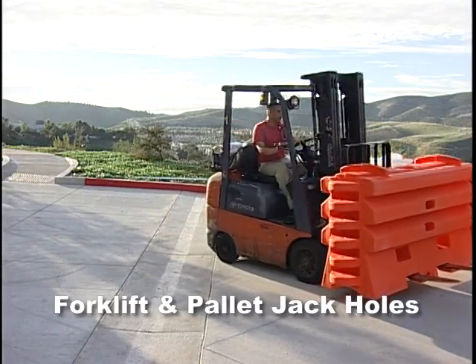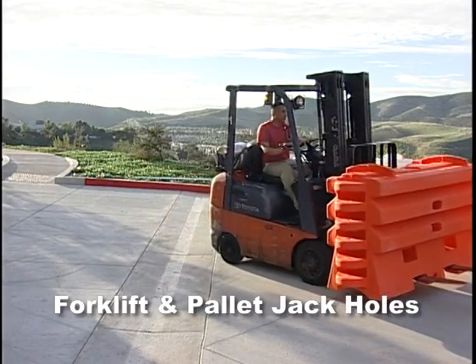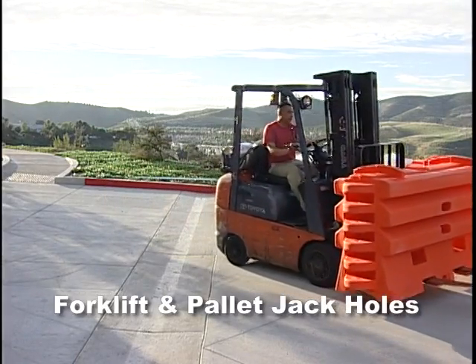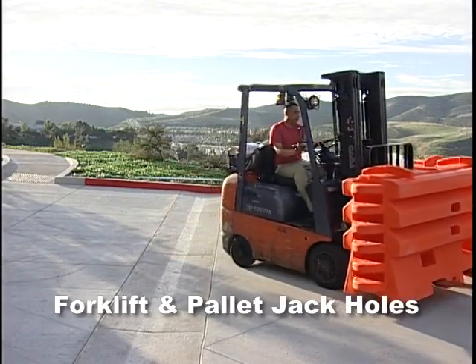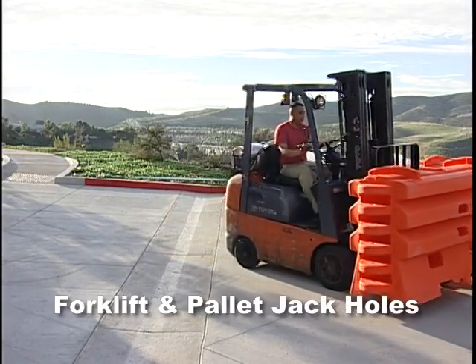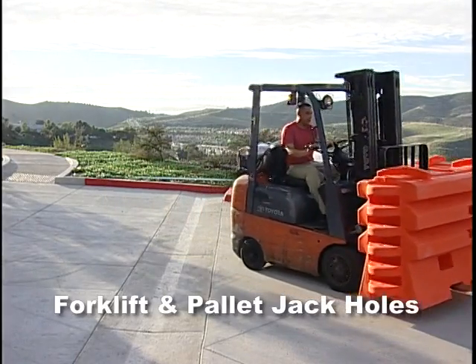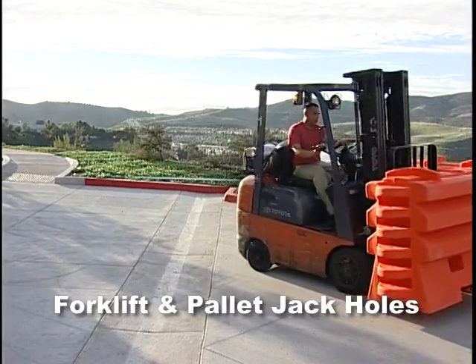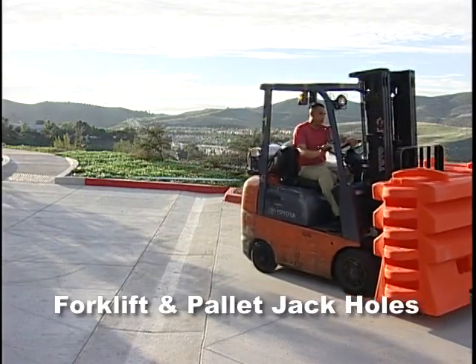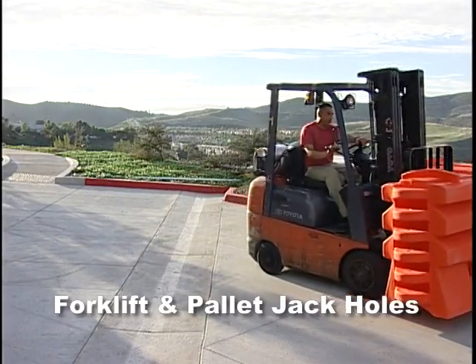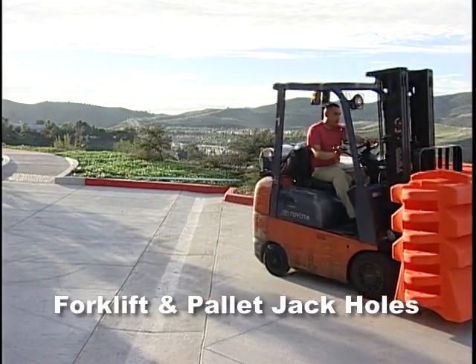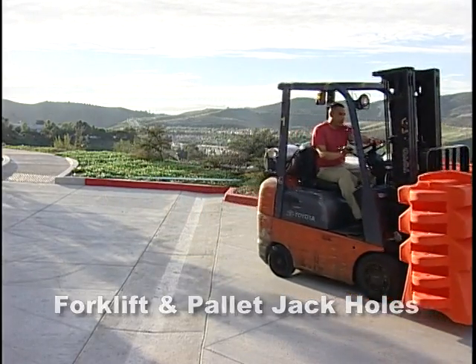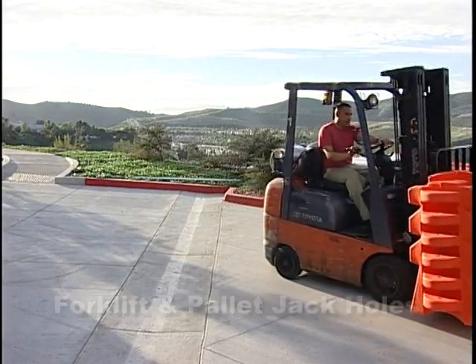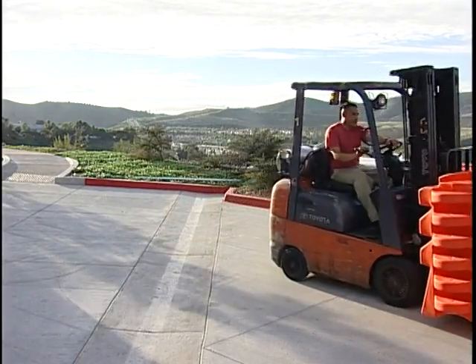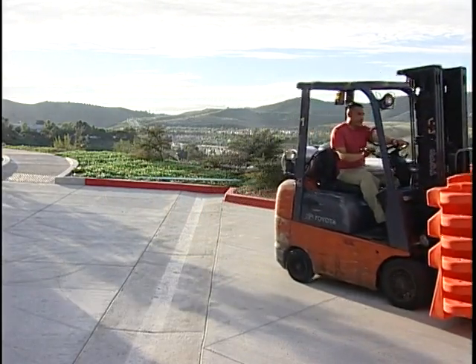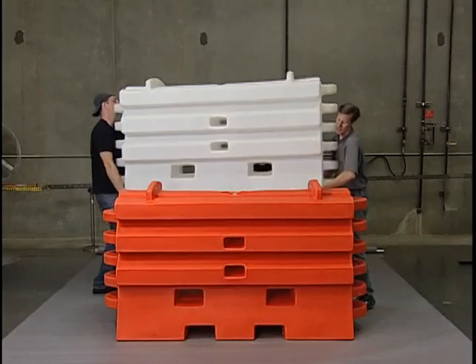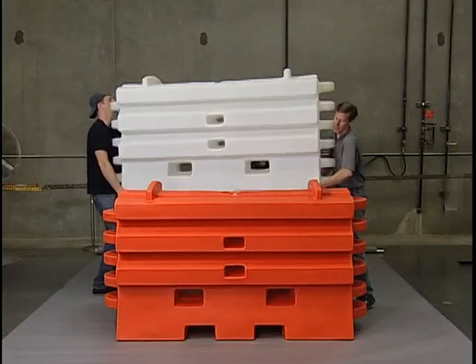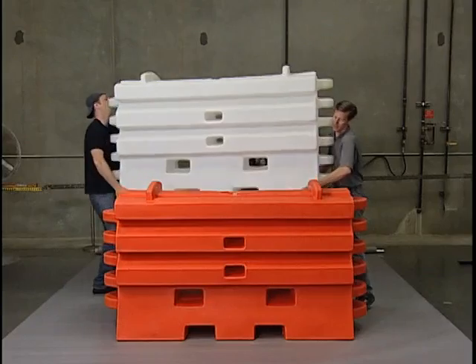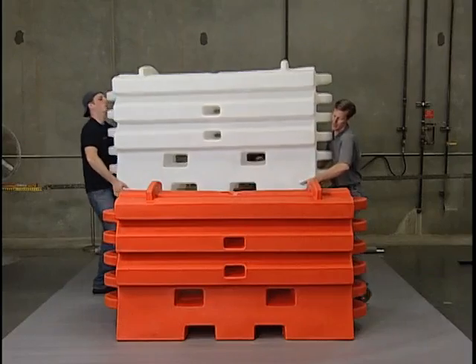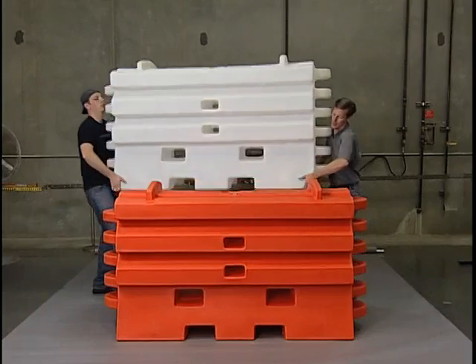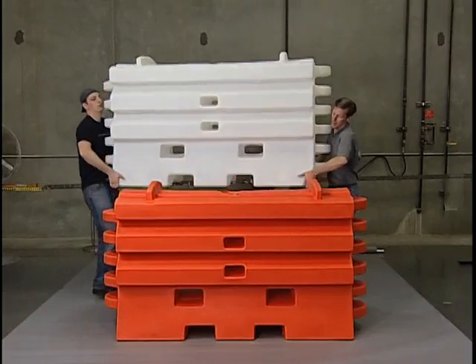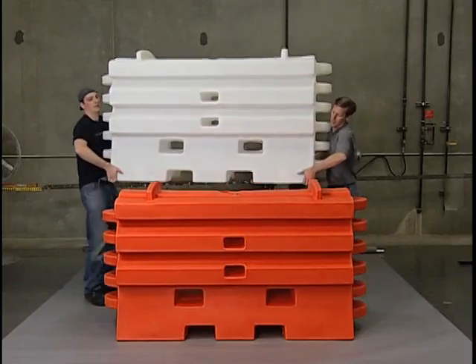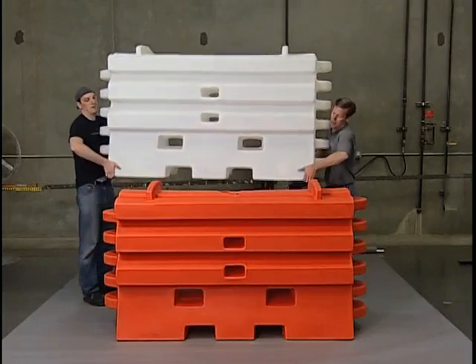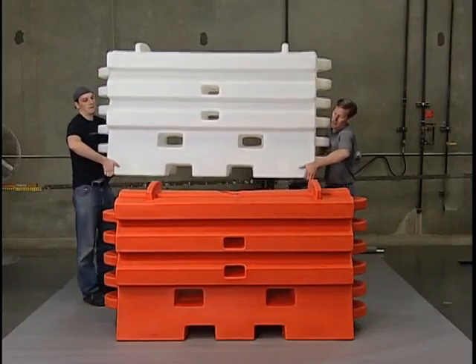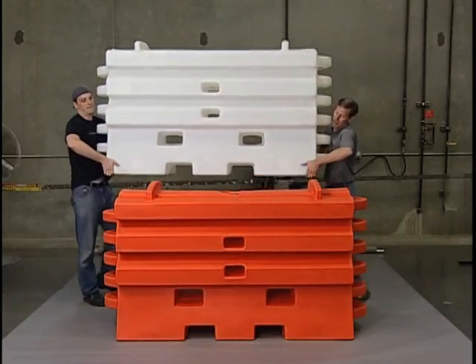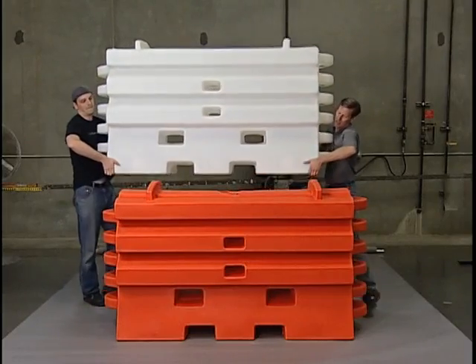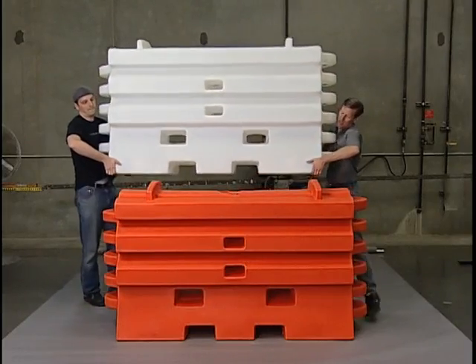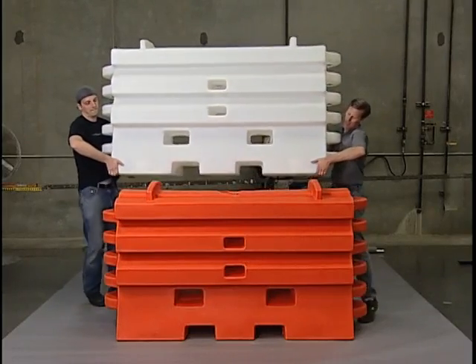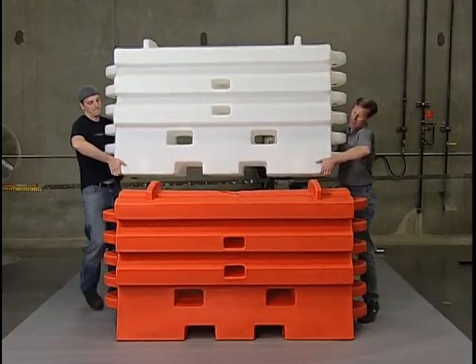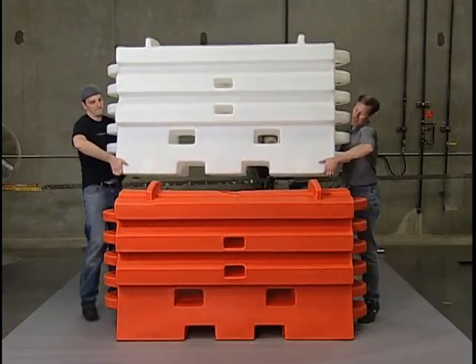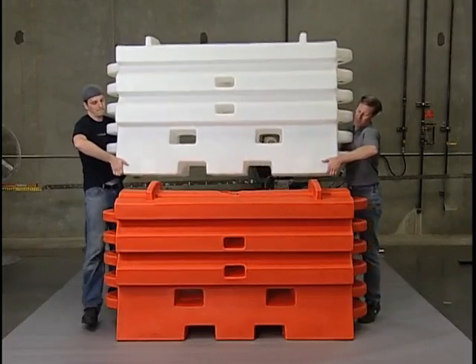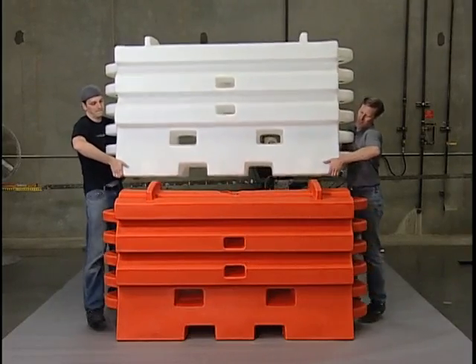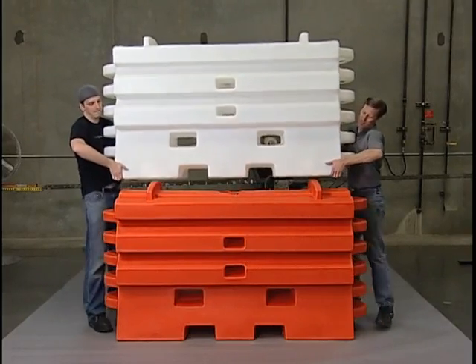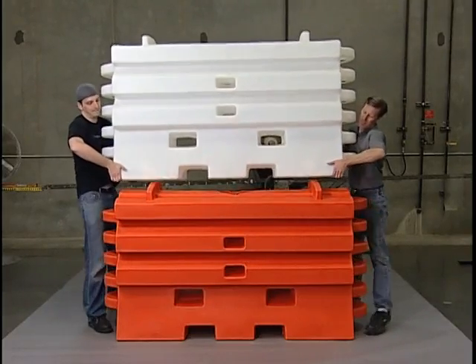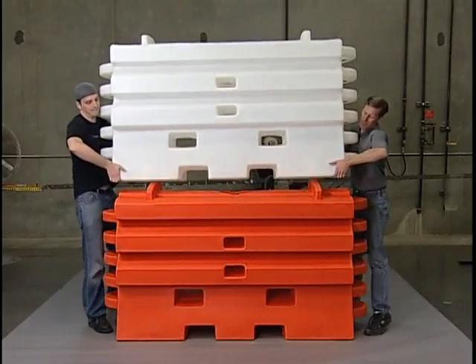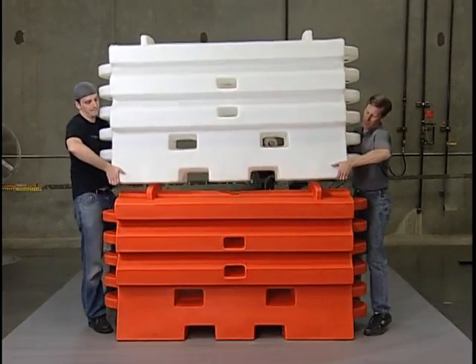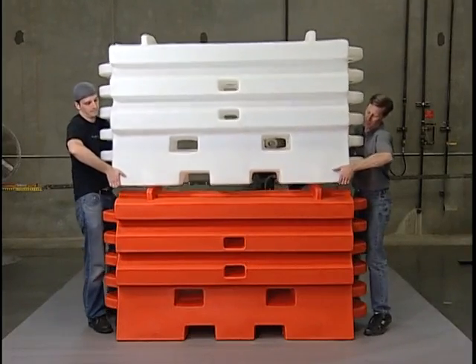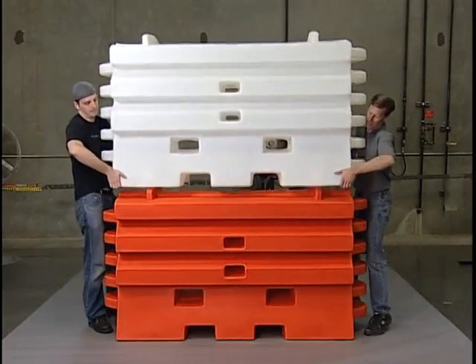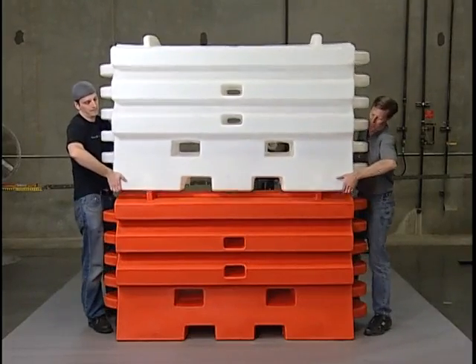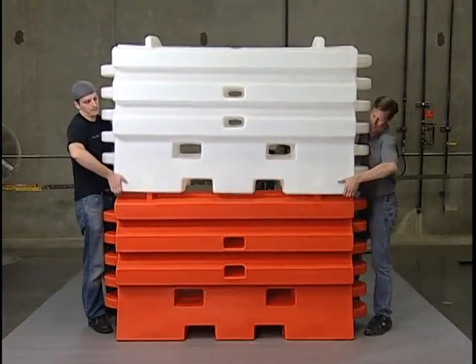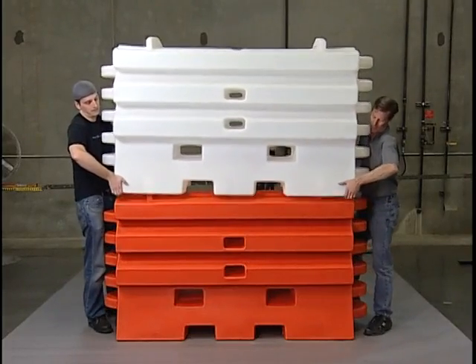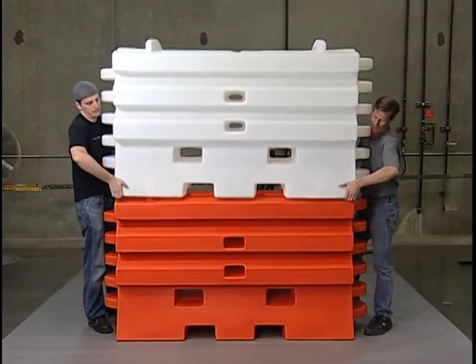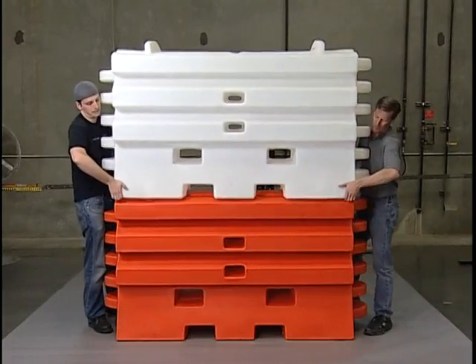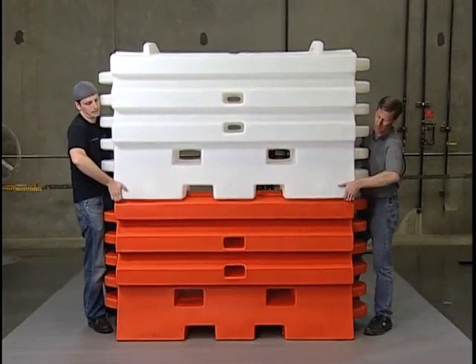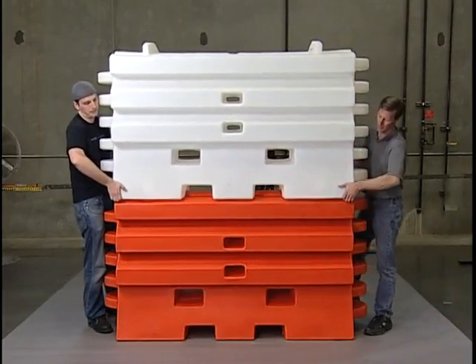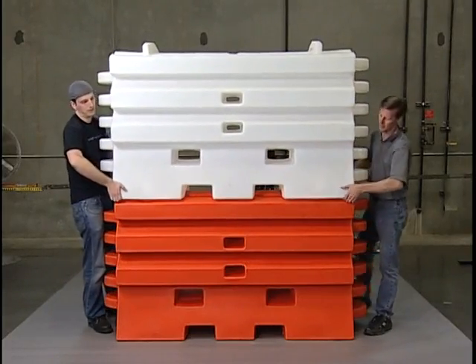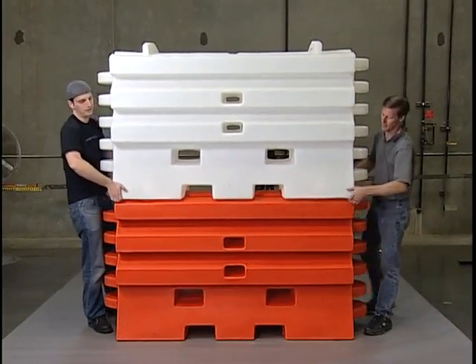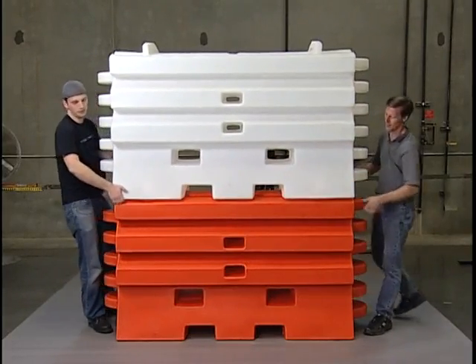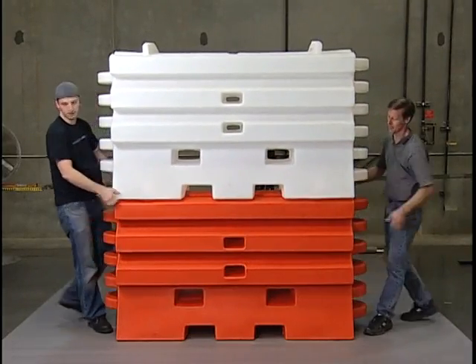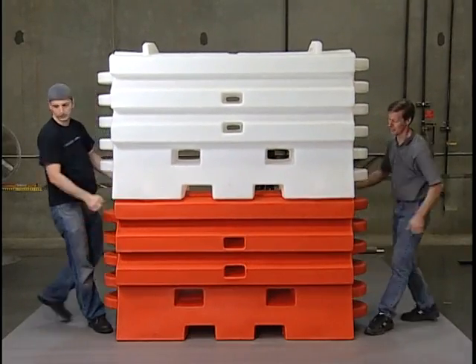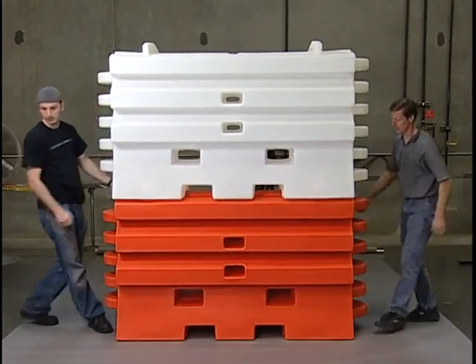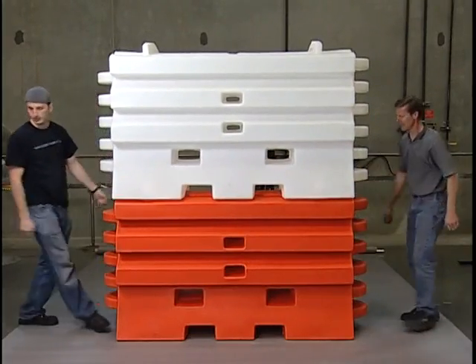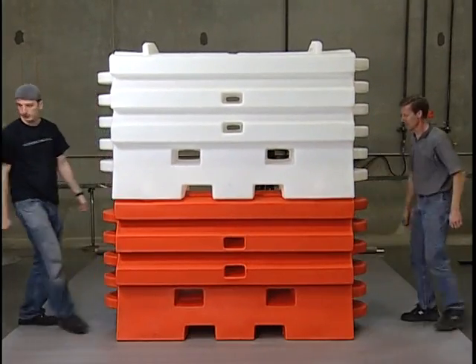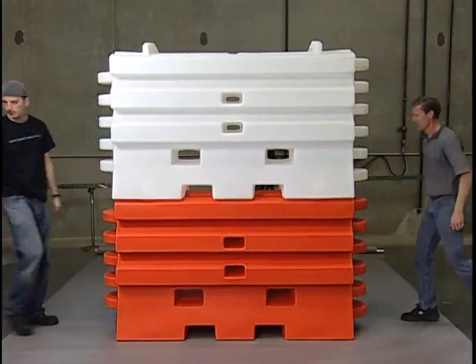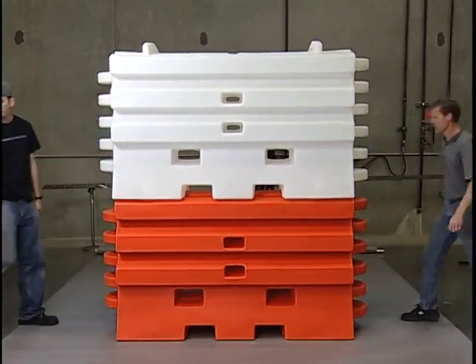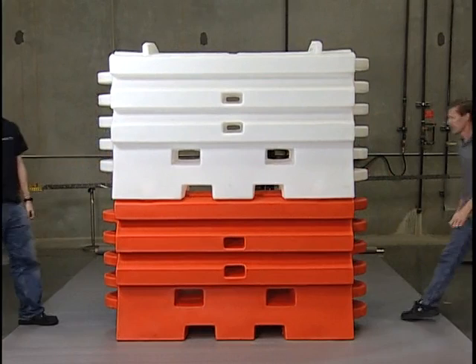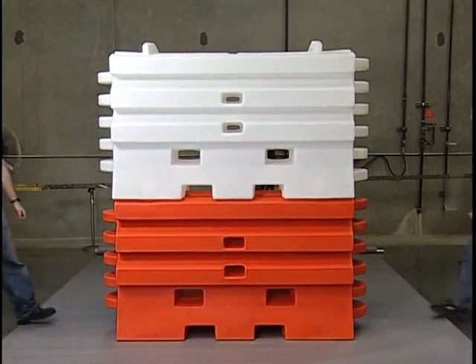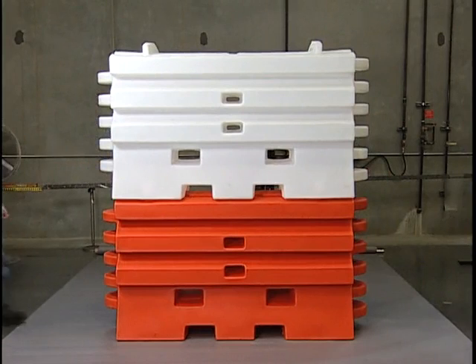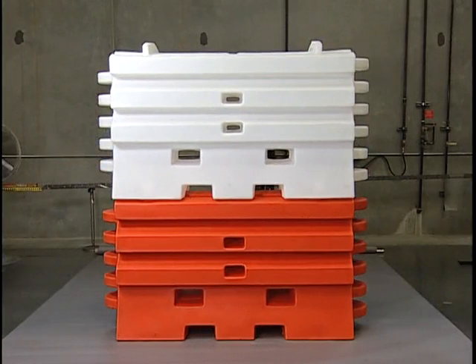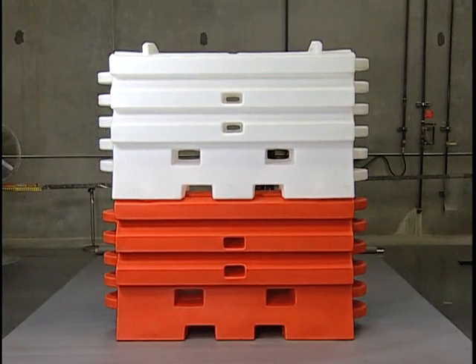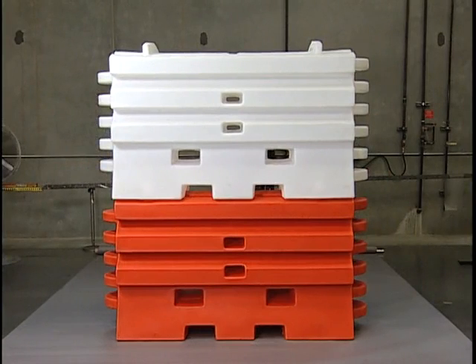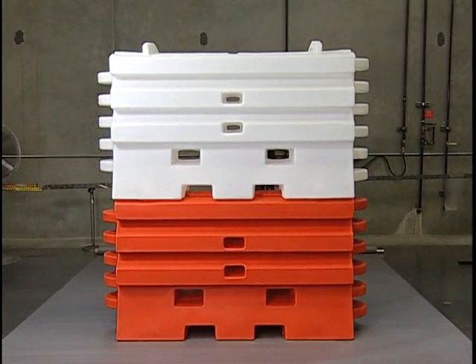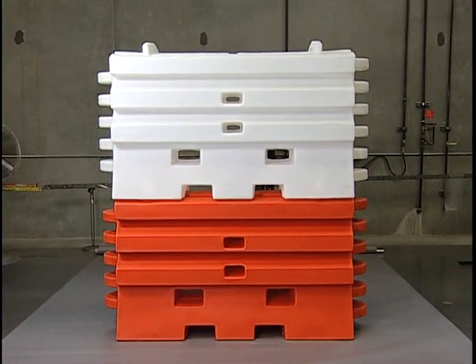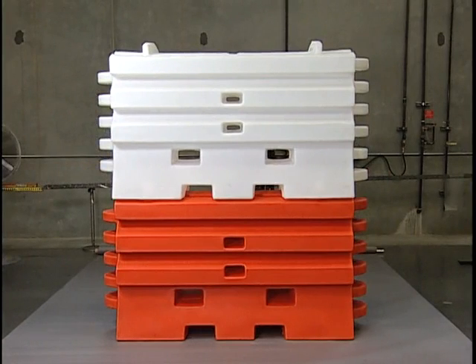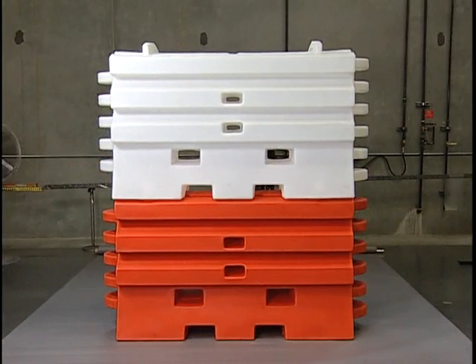Forklift and pallet jack holes are designed for easy transport on the job site or in the yard. The bottom has a recessed mold and a stacking ridge to allow for more efficient storage and transportation.